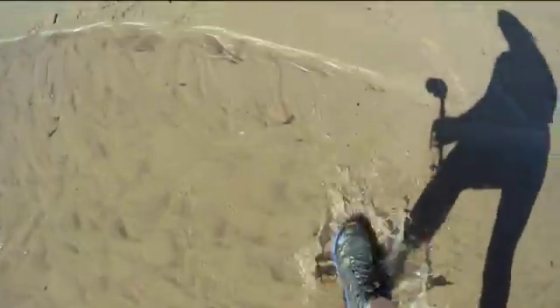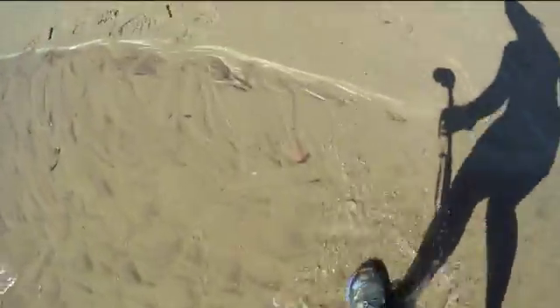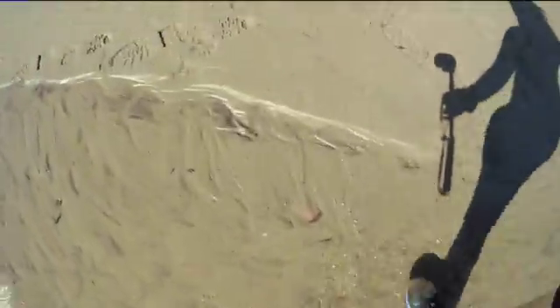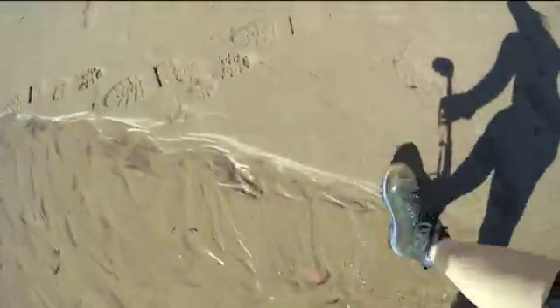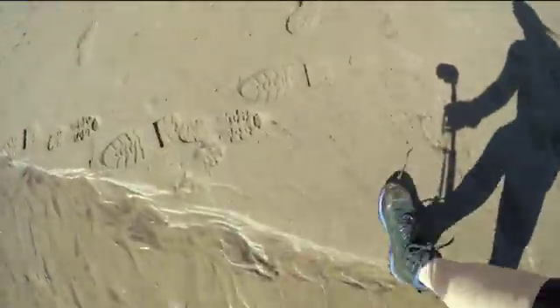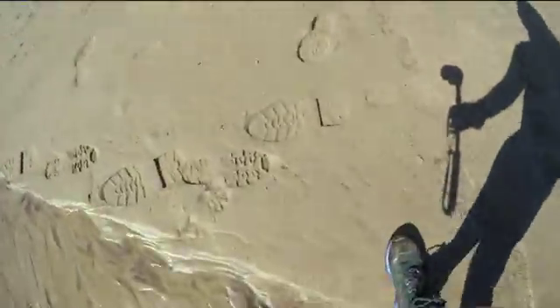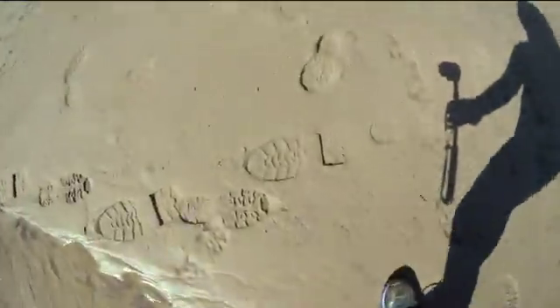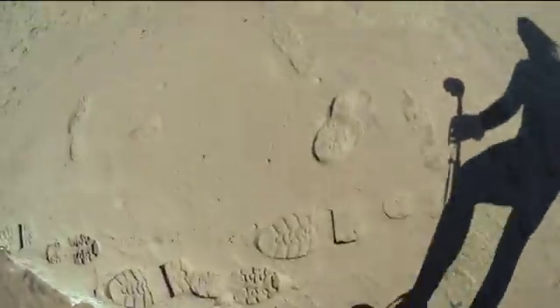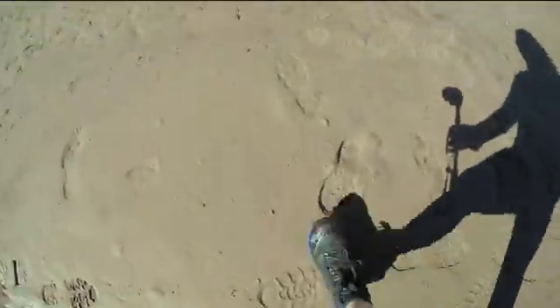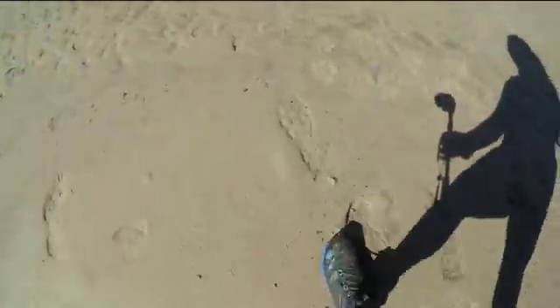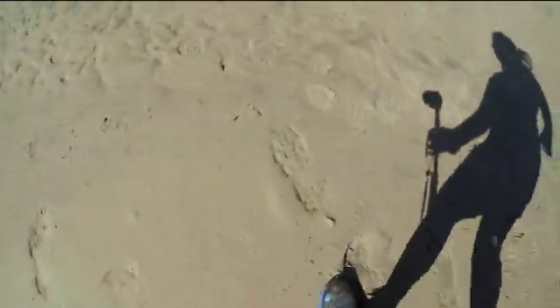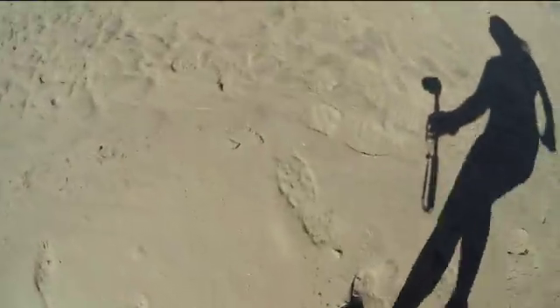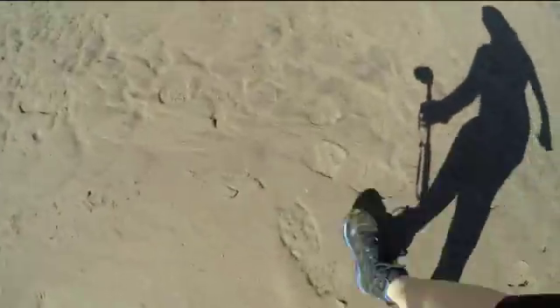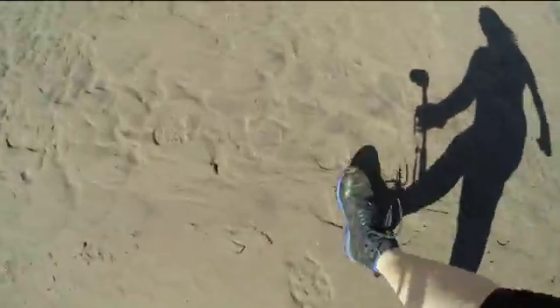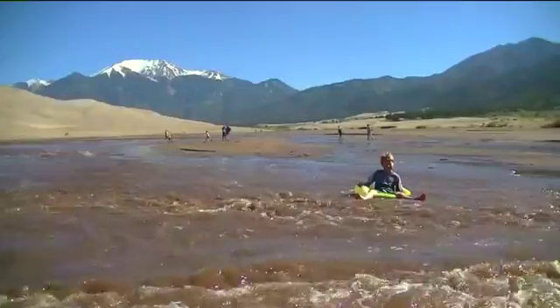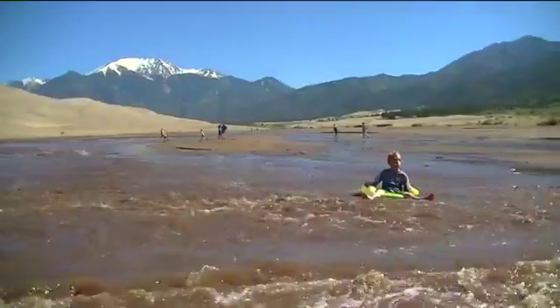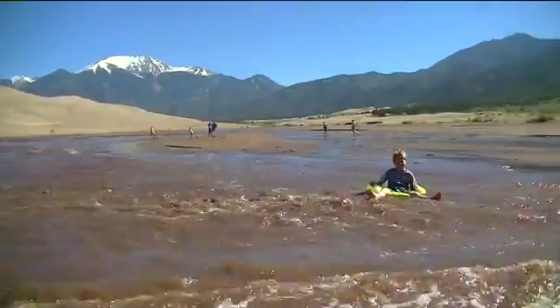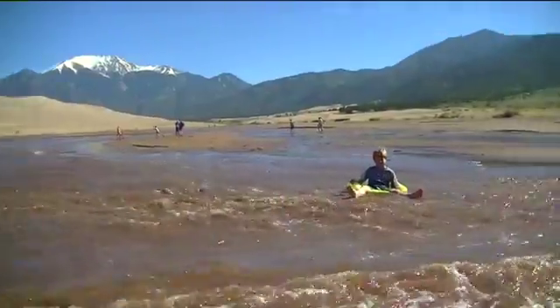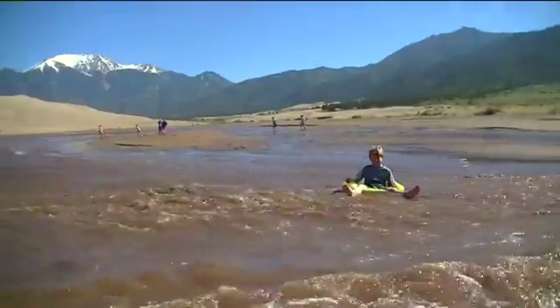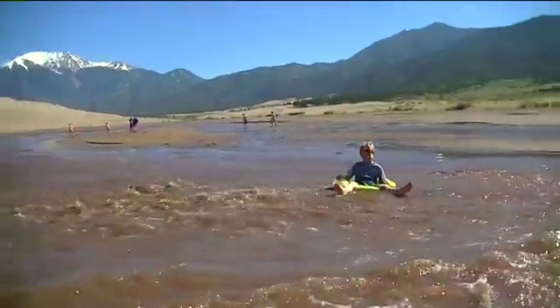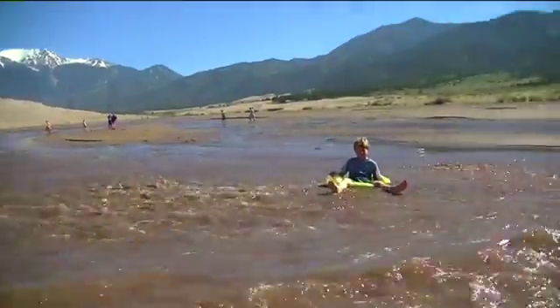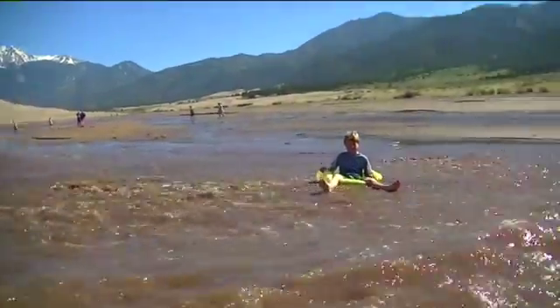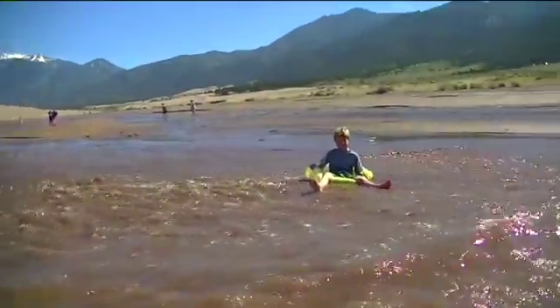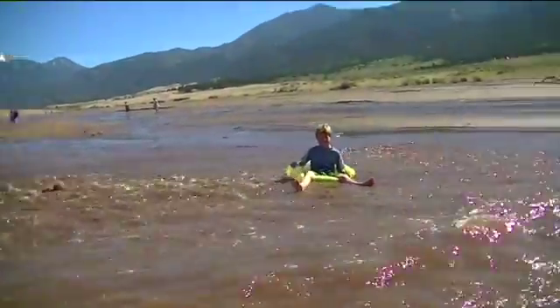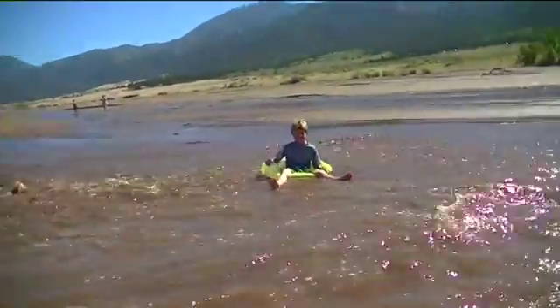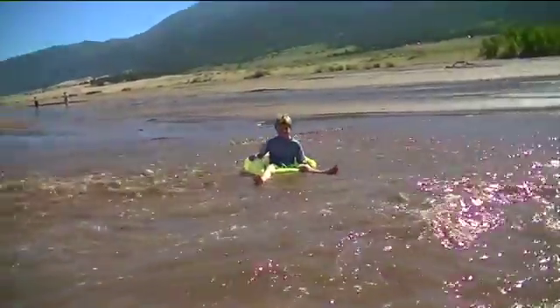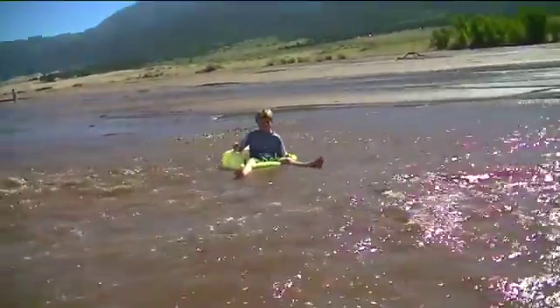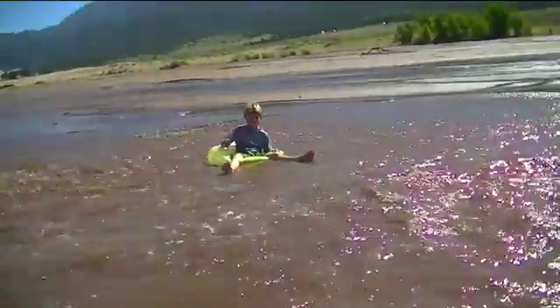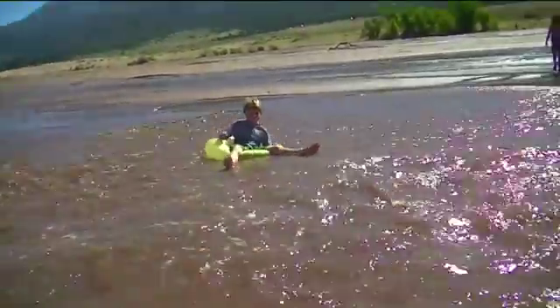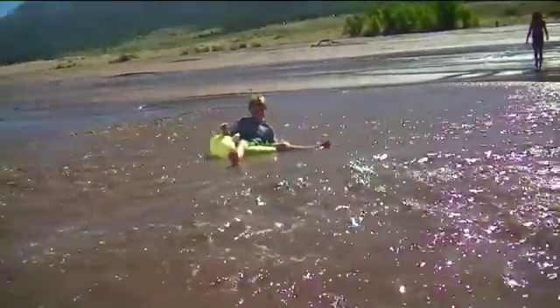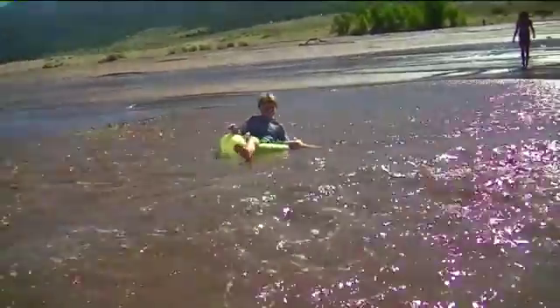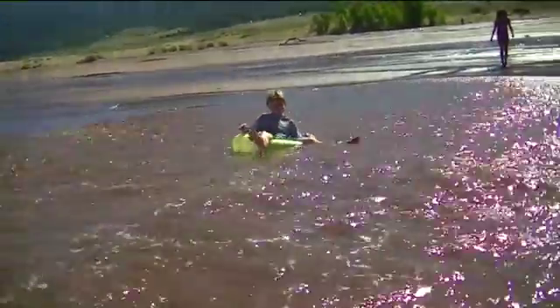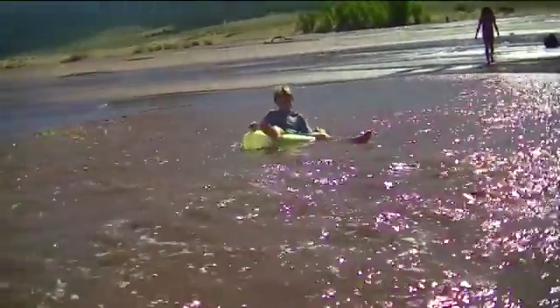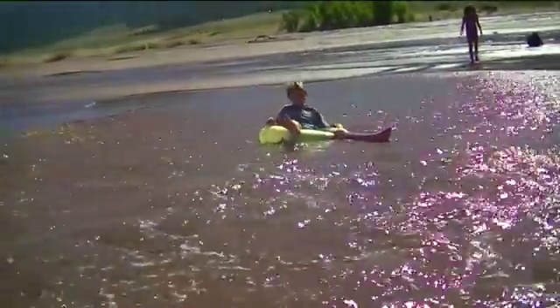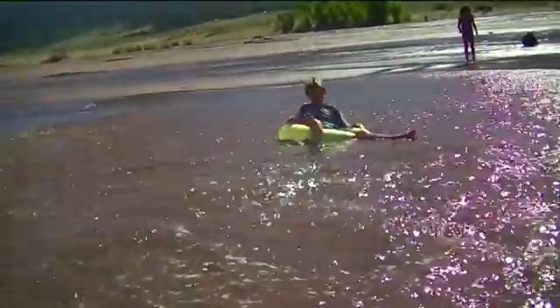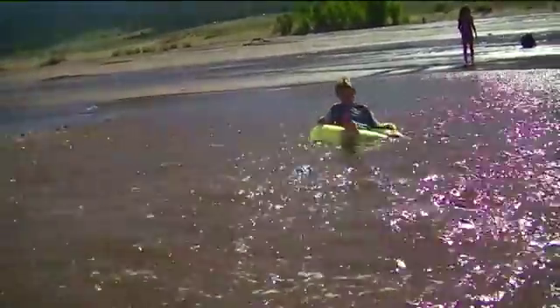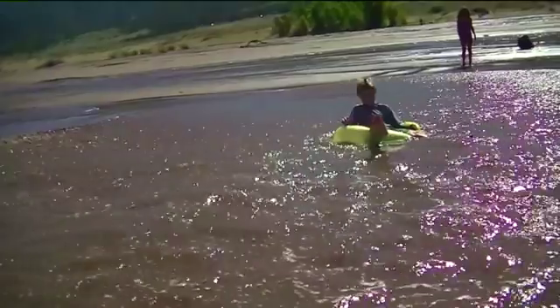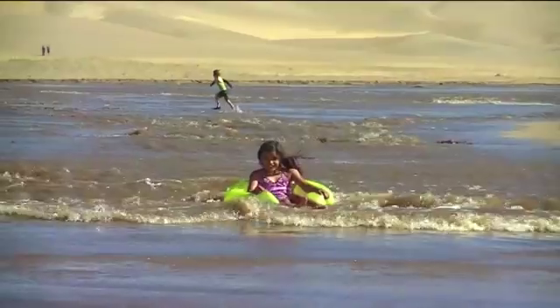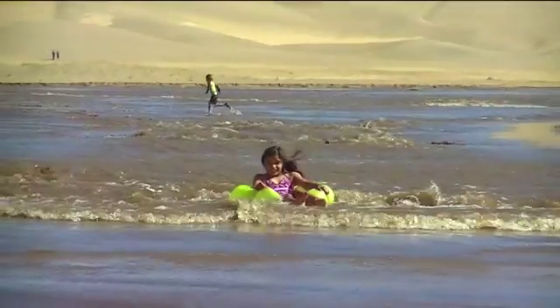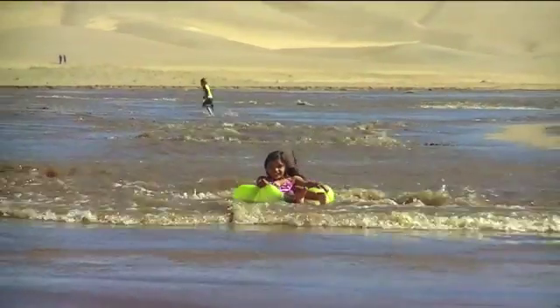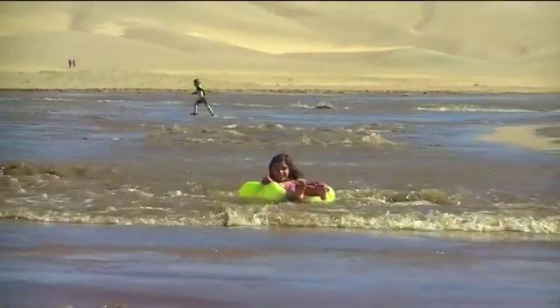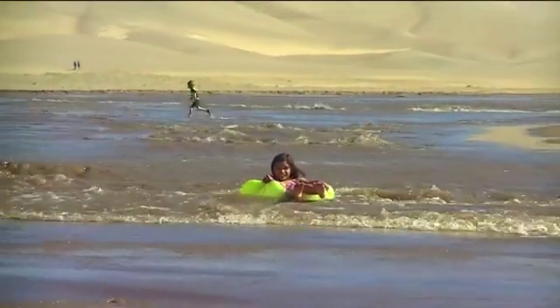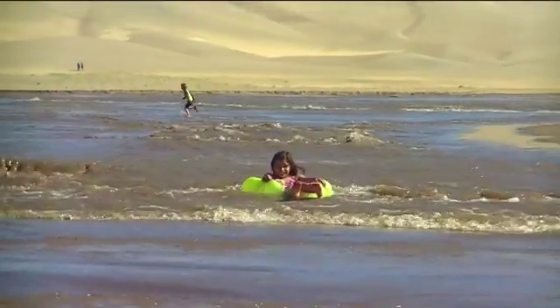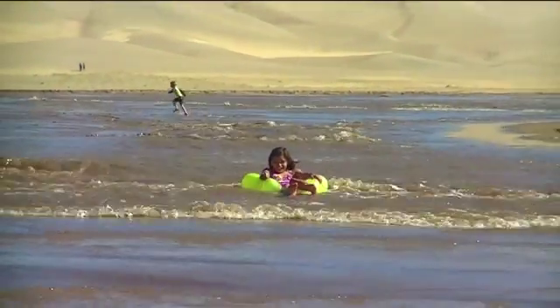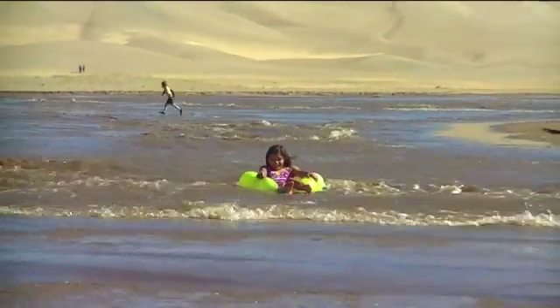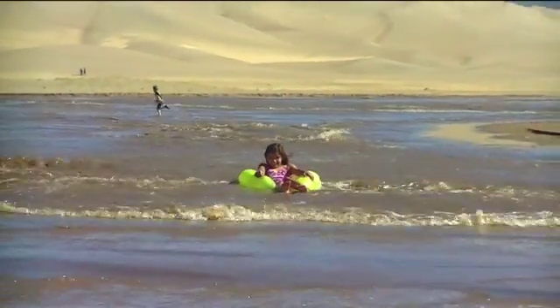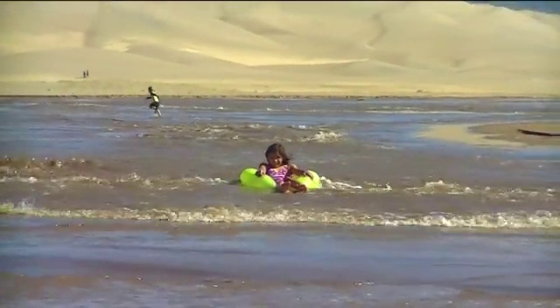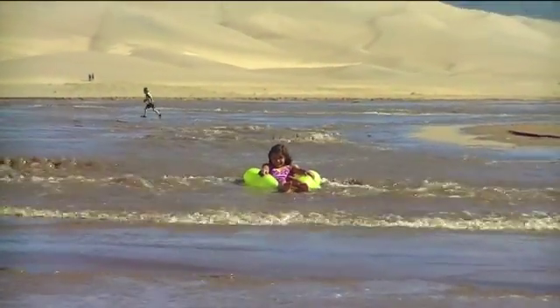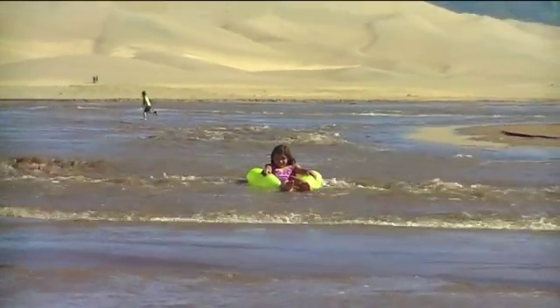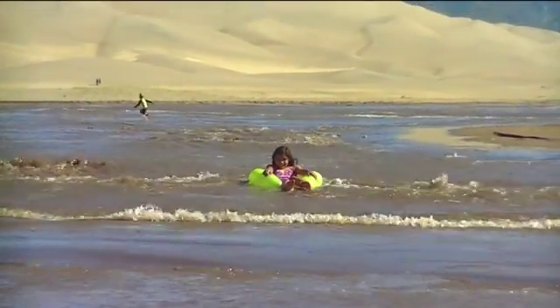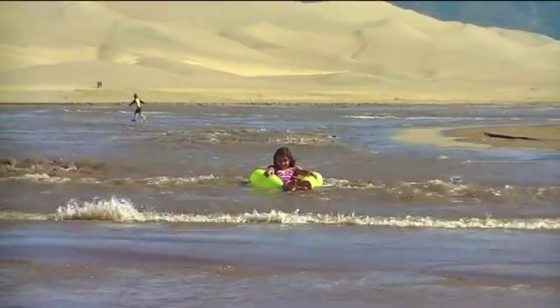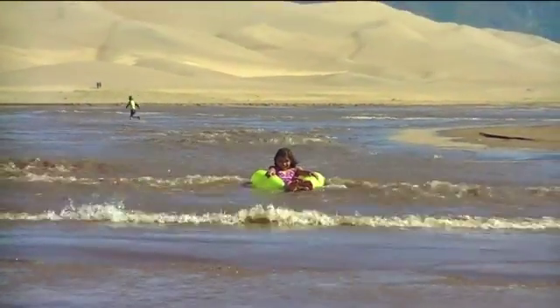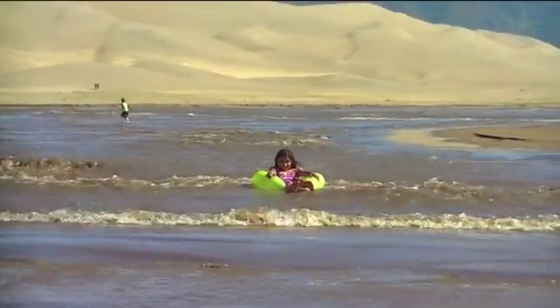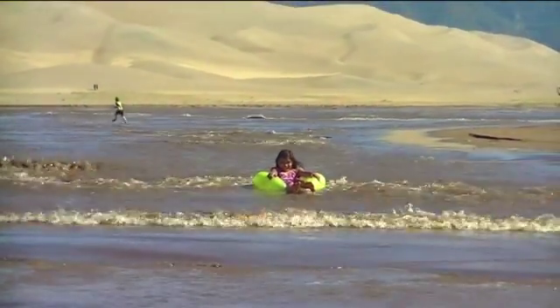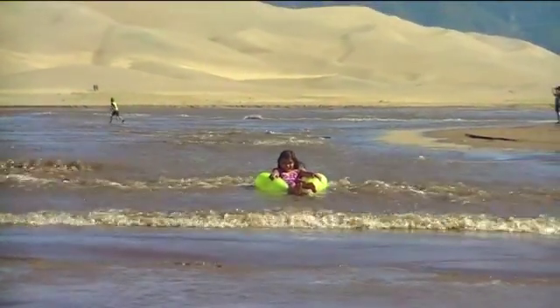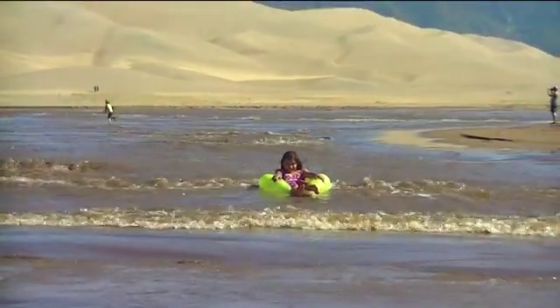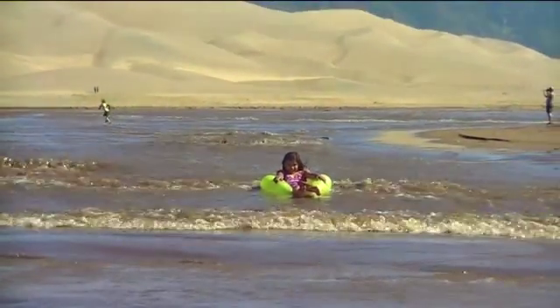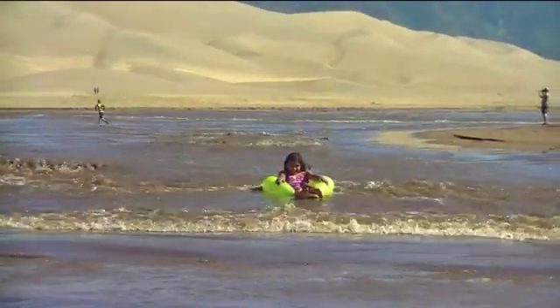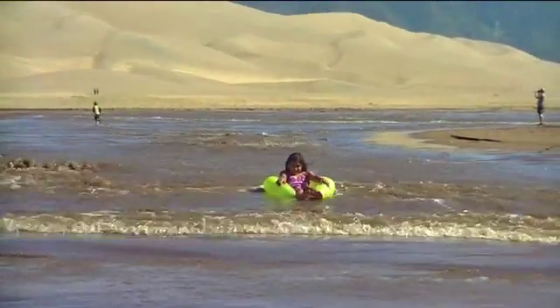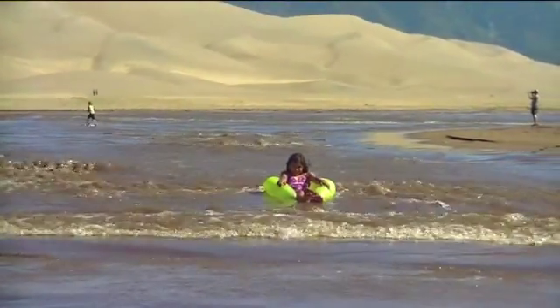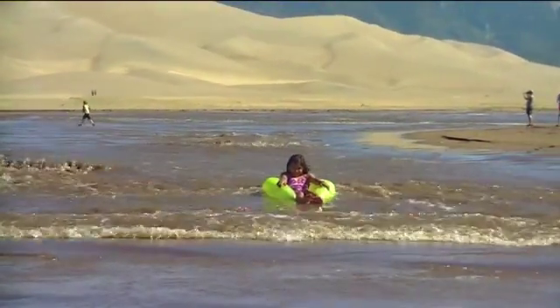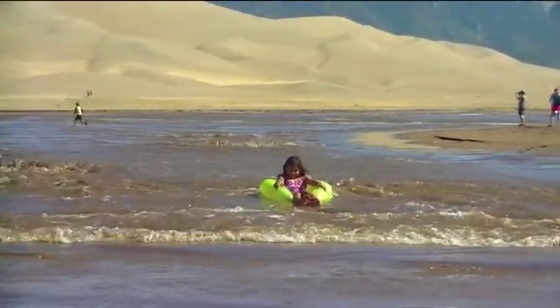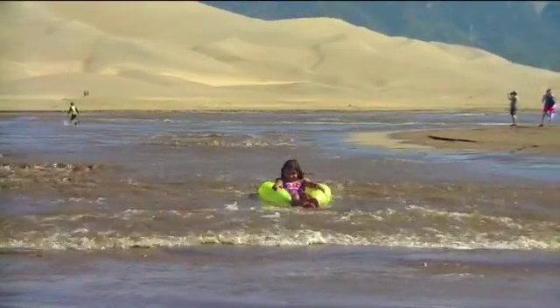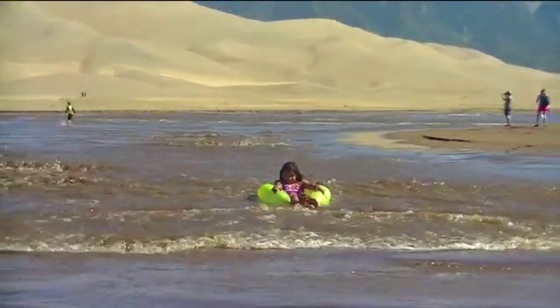Wade through the water. At peak flow, usually in early June, you can even float the creek.